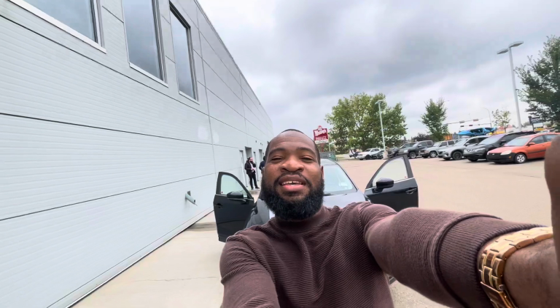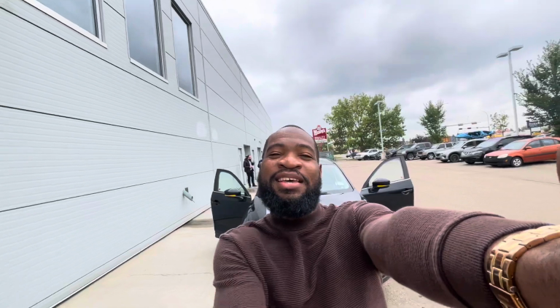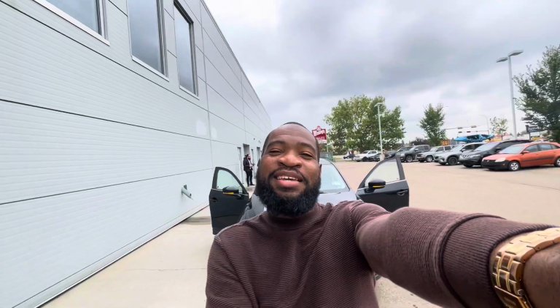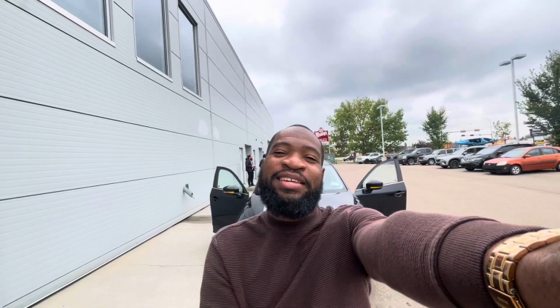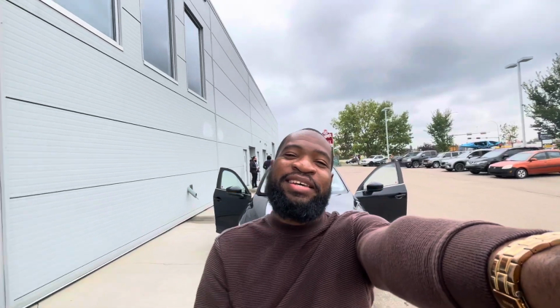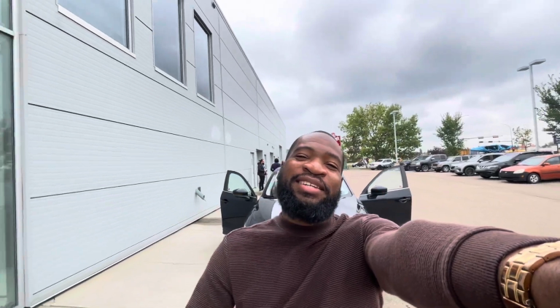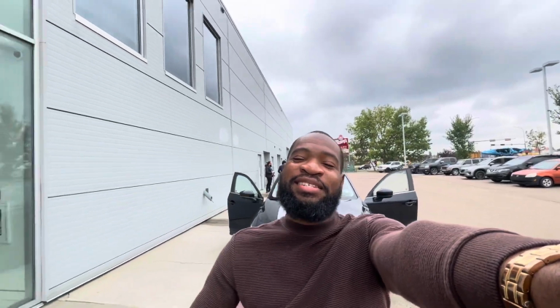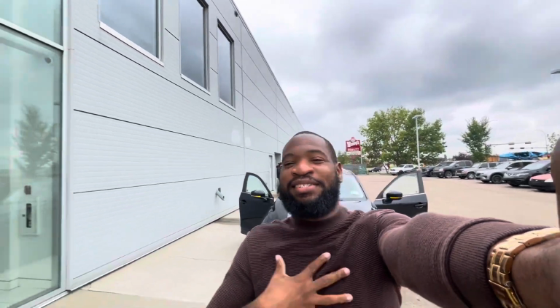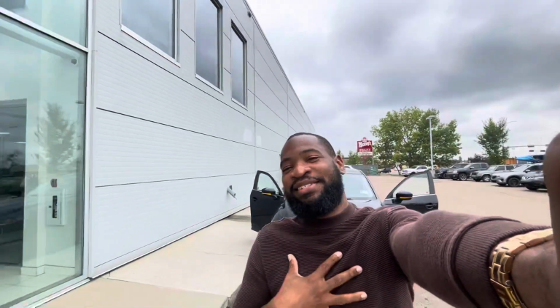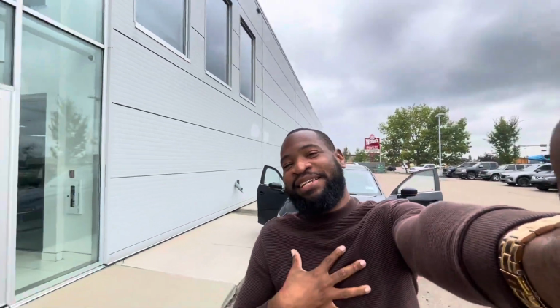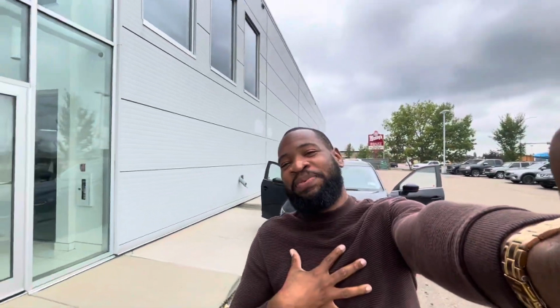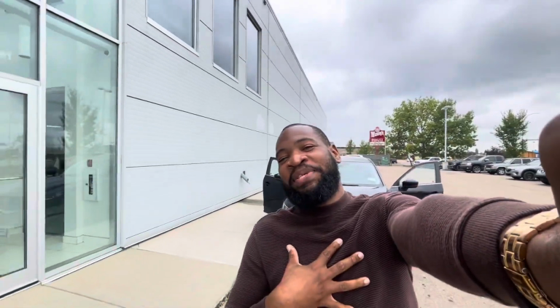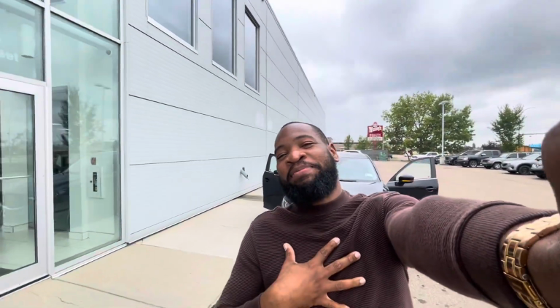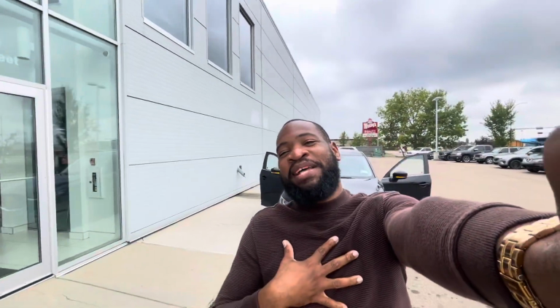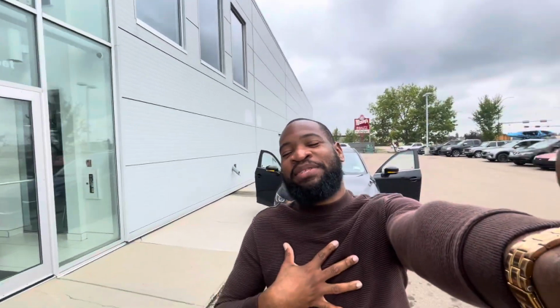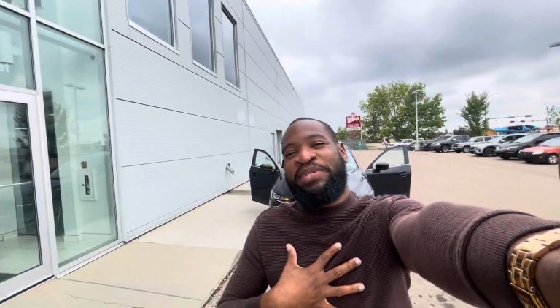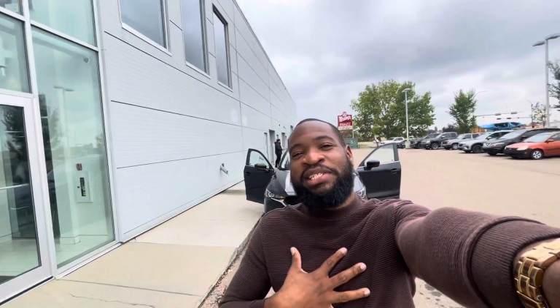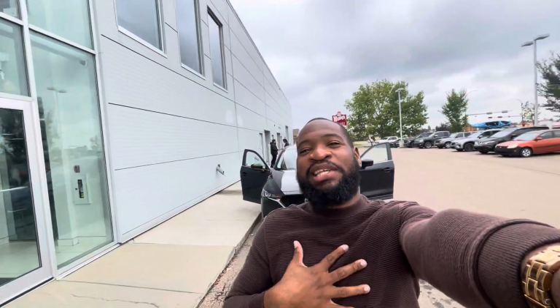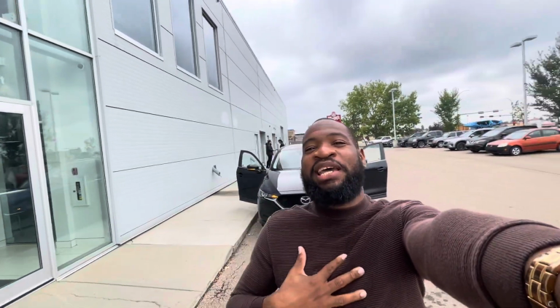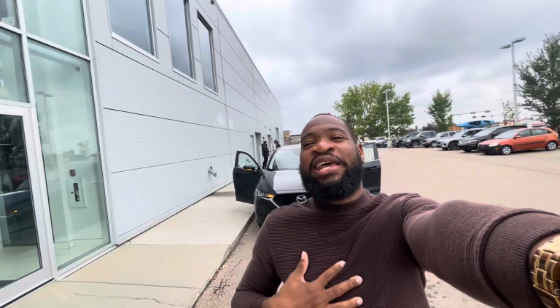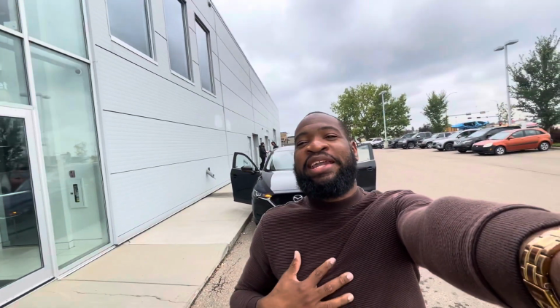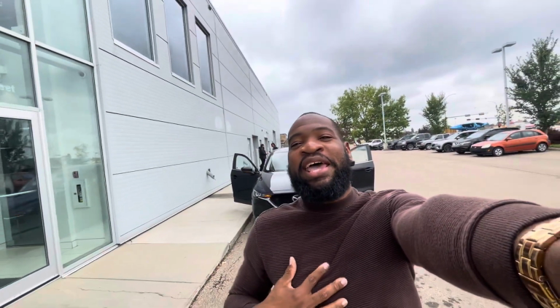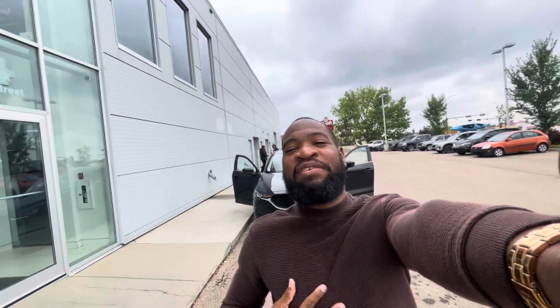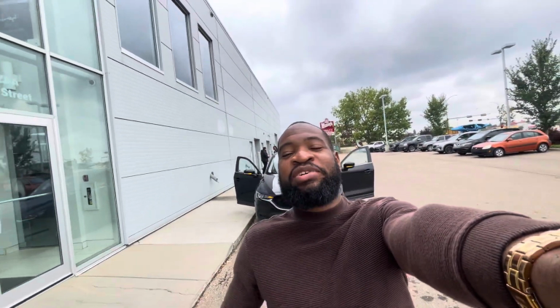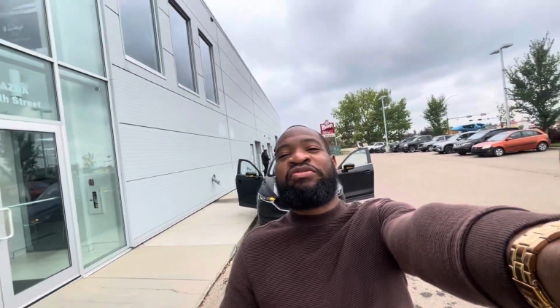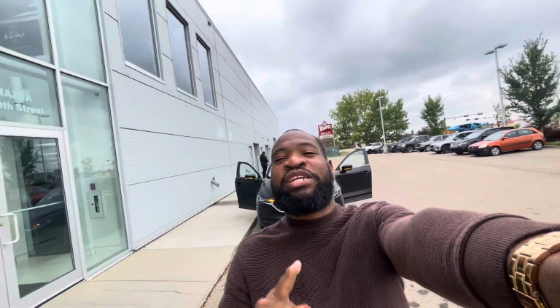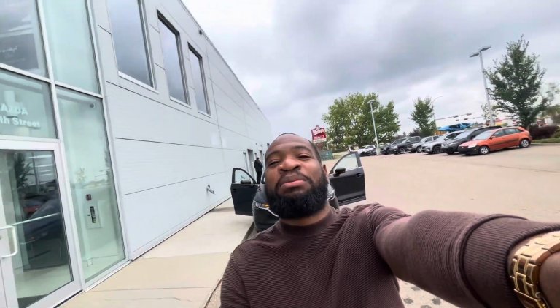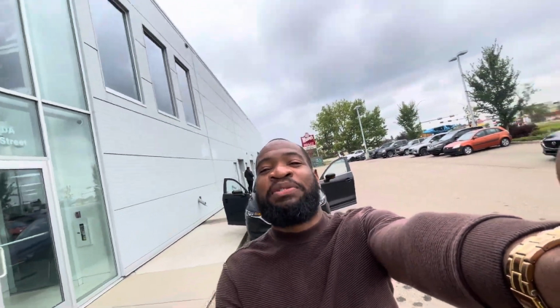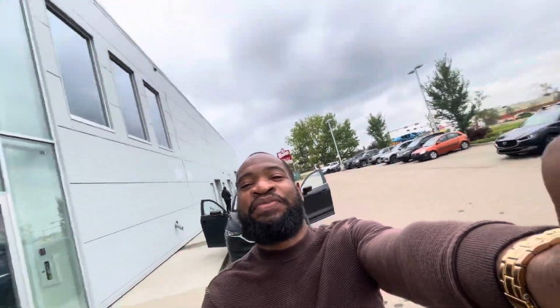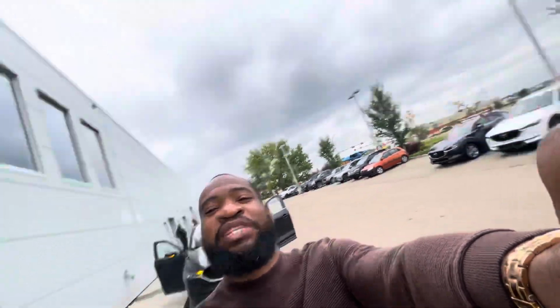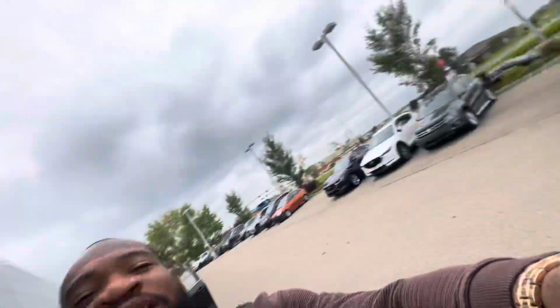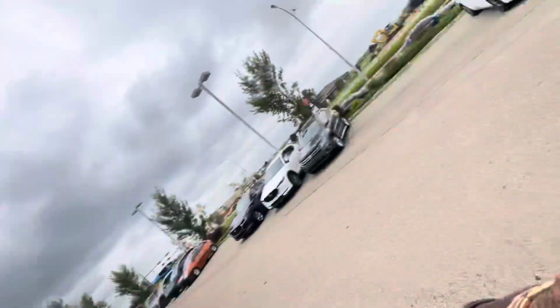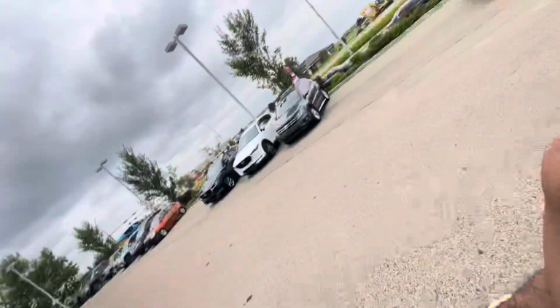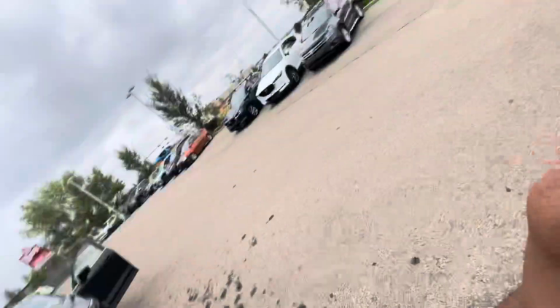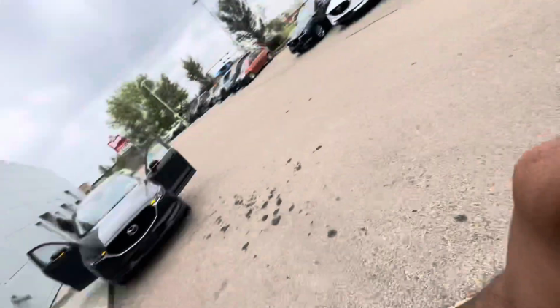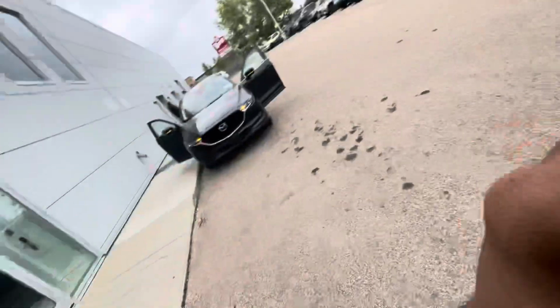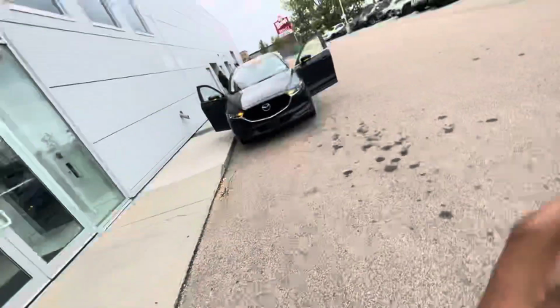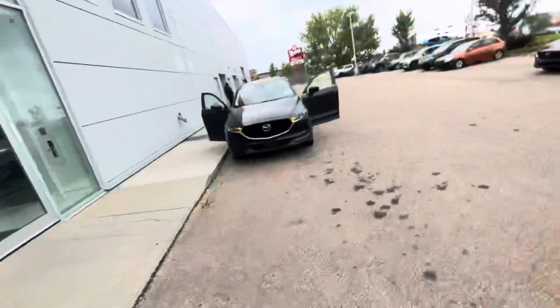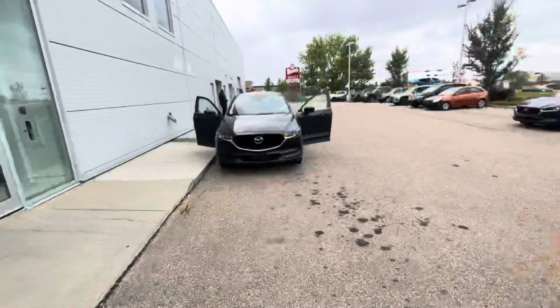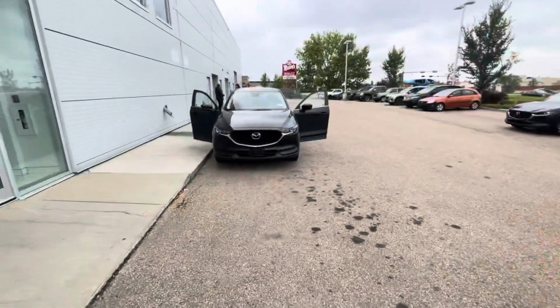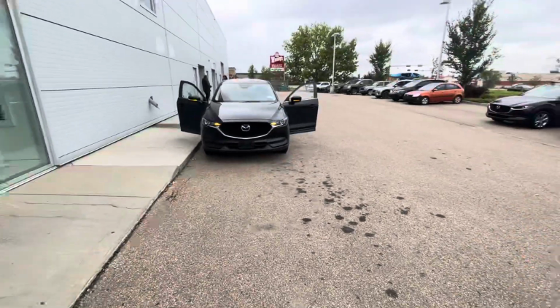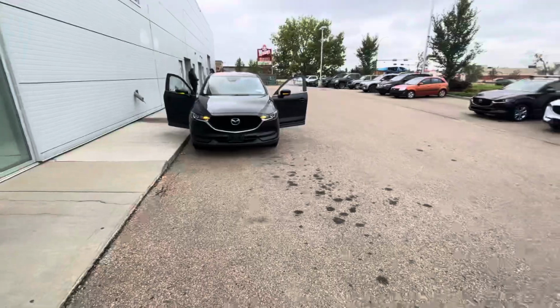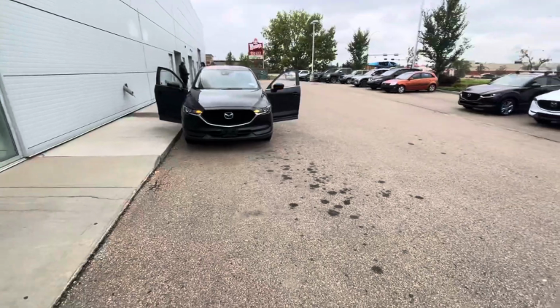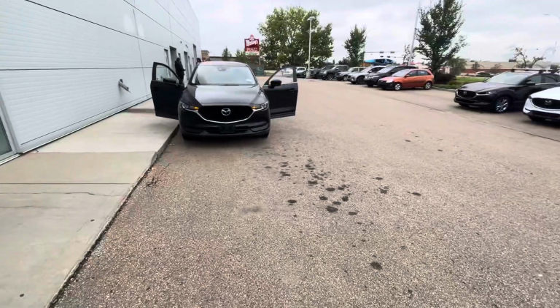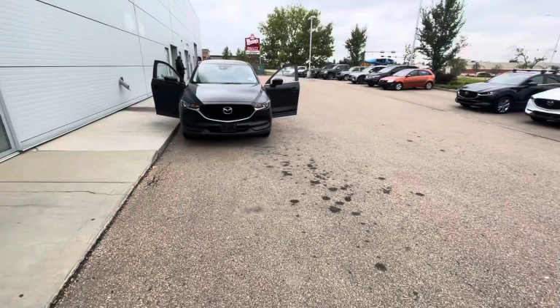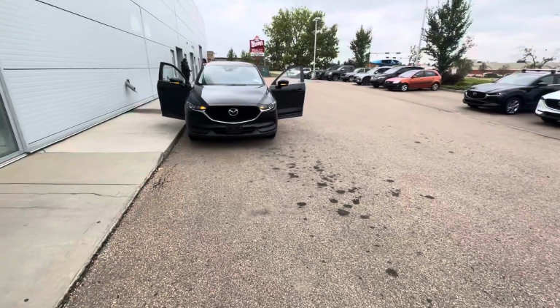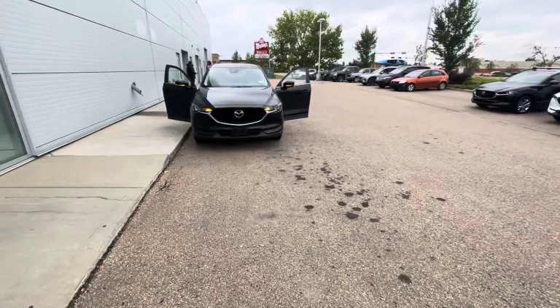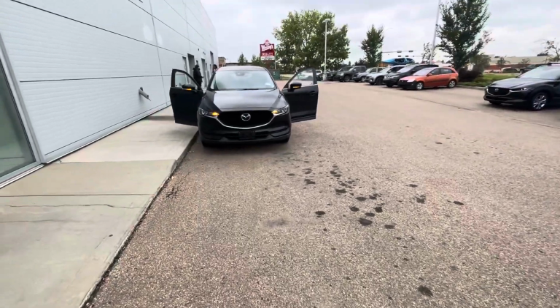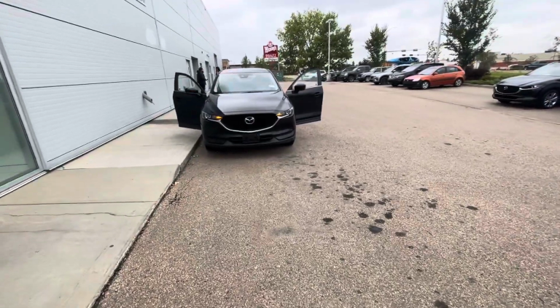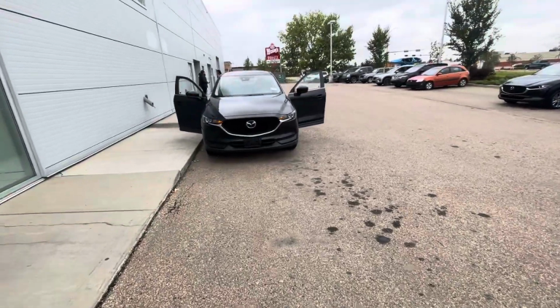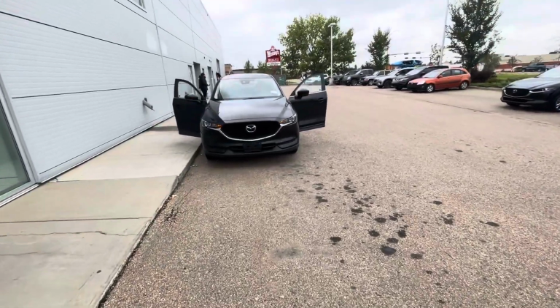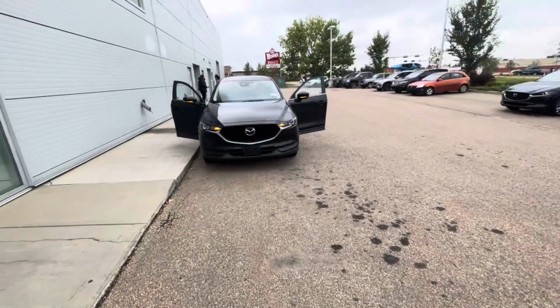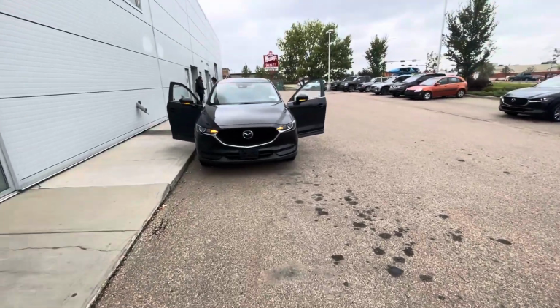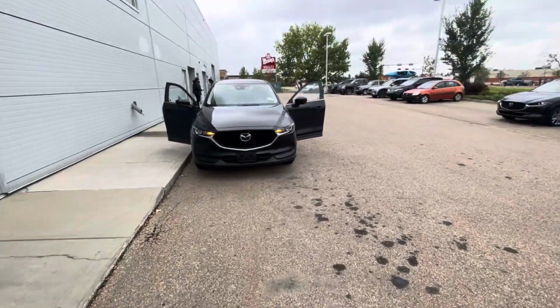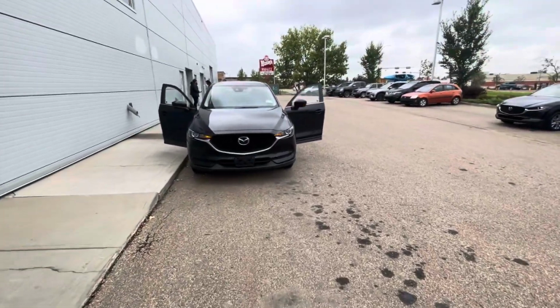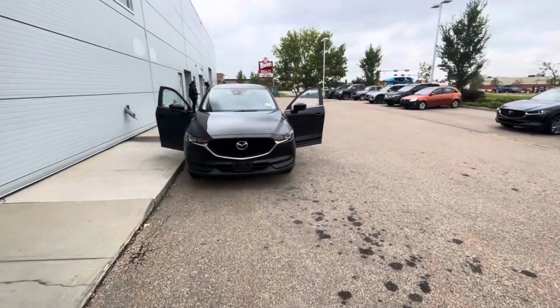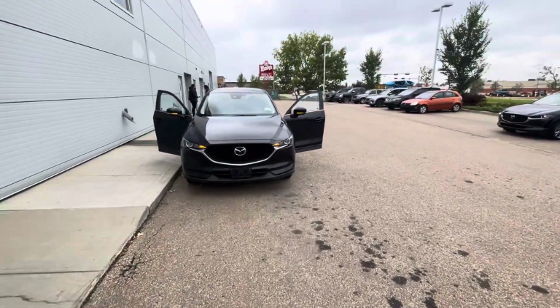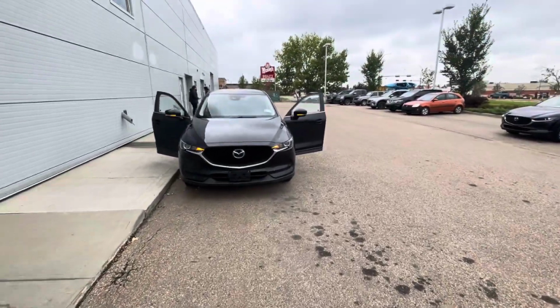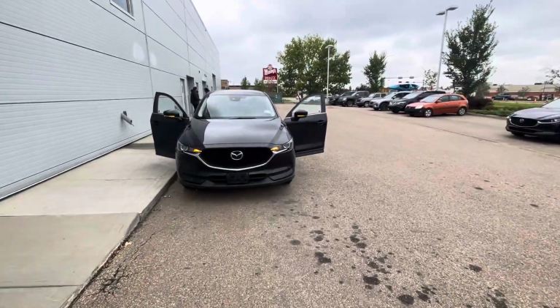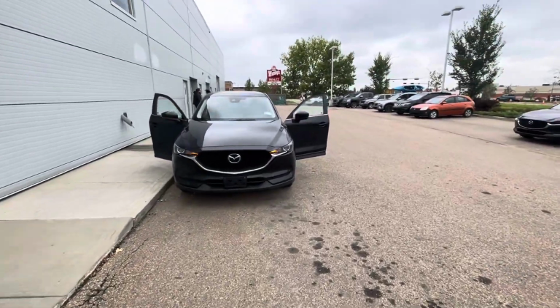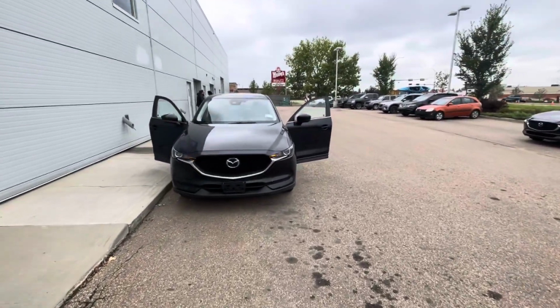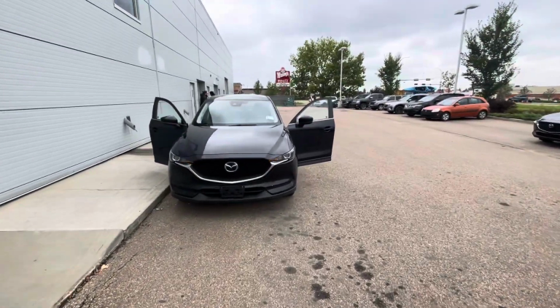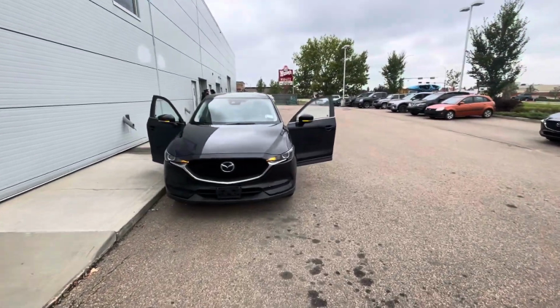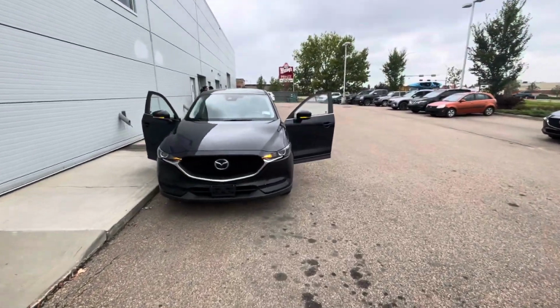Hey Killian, this is Stanley with the Mazda once again and I have a great option for you. This is a 2020 Mazda CX-5 GSL in black.